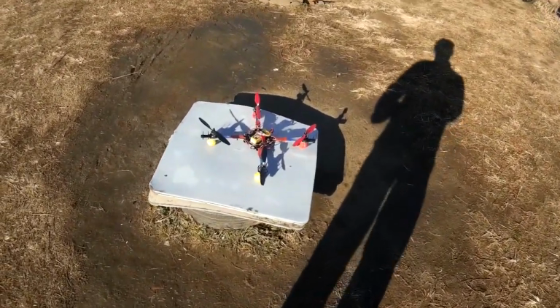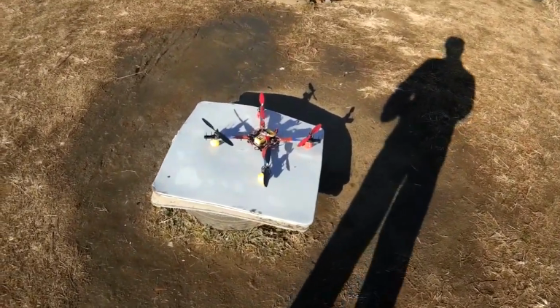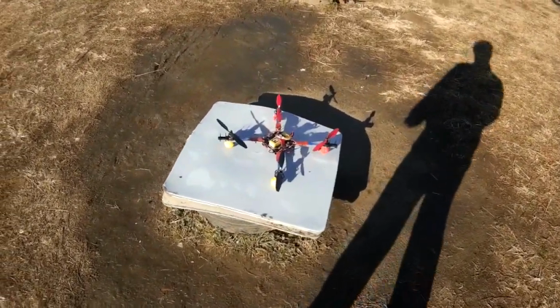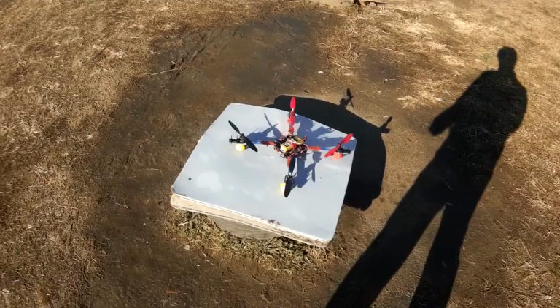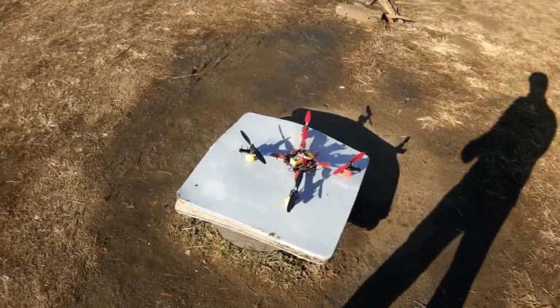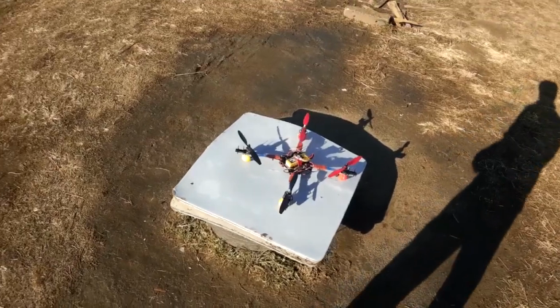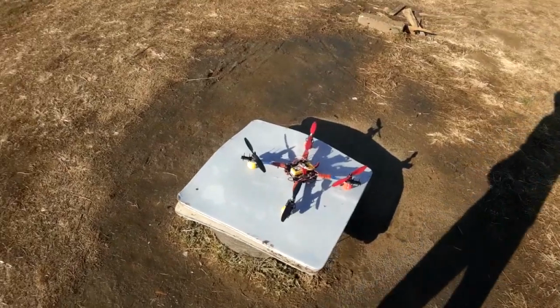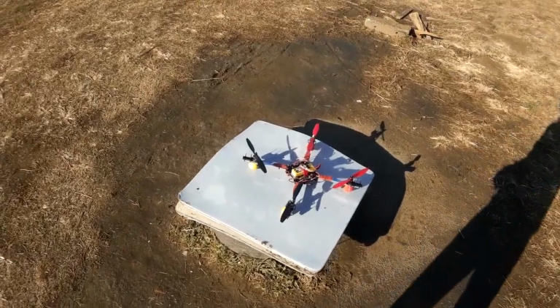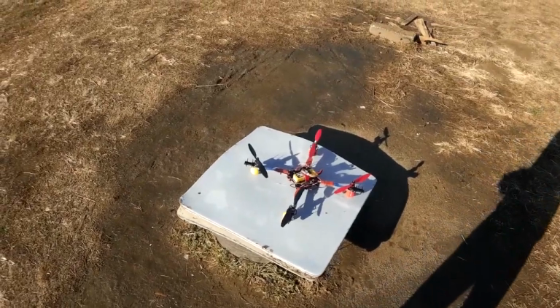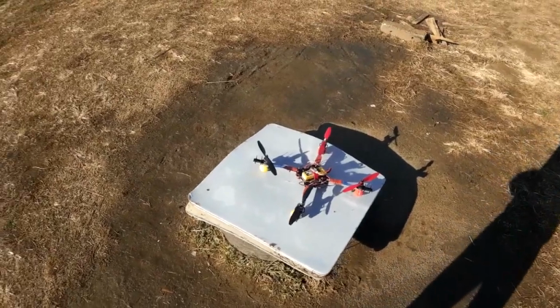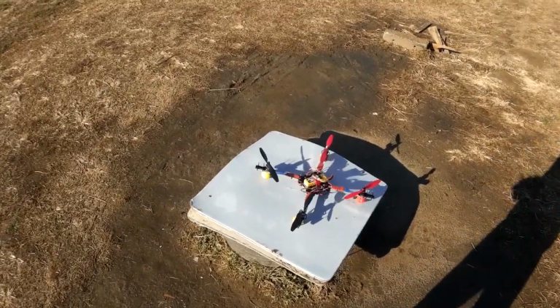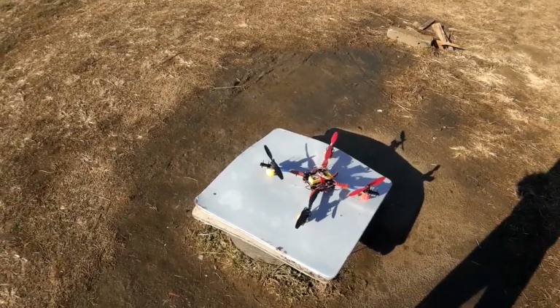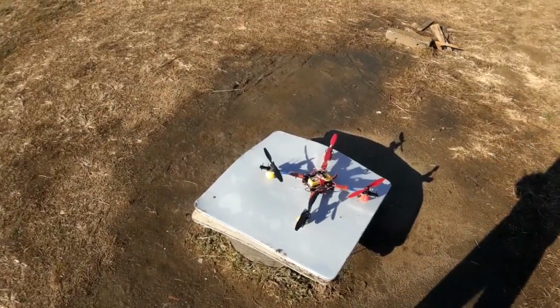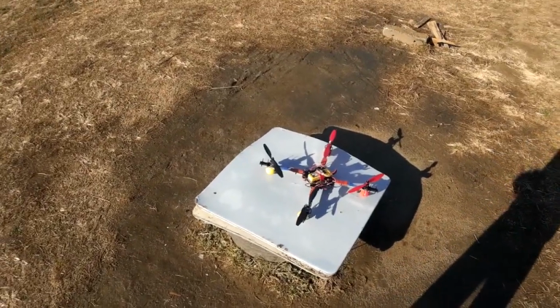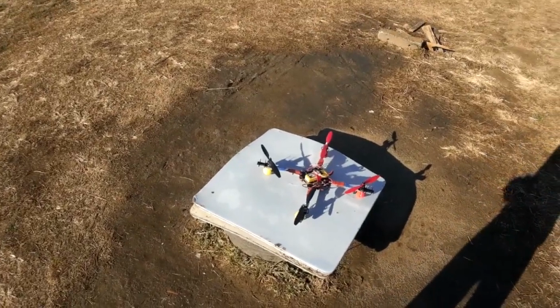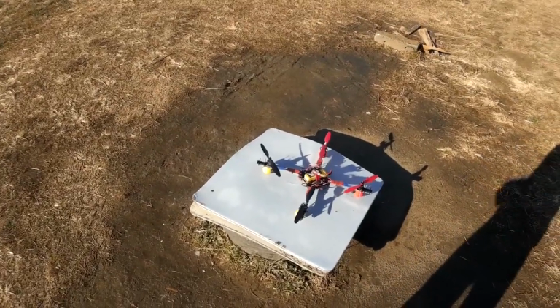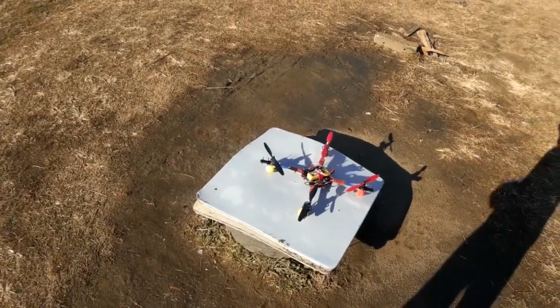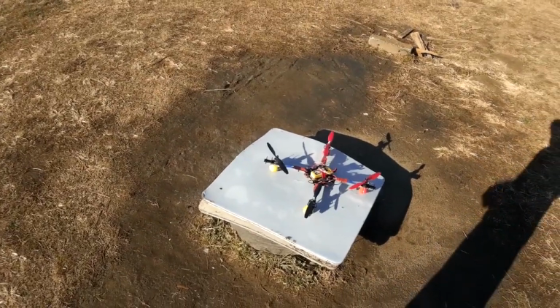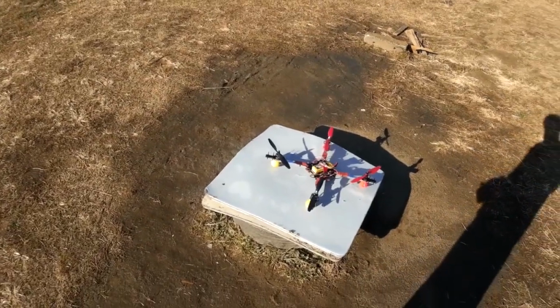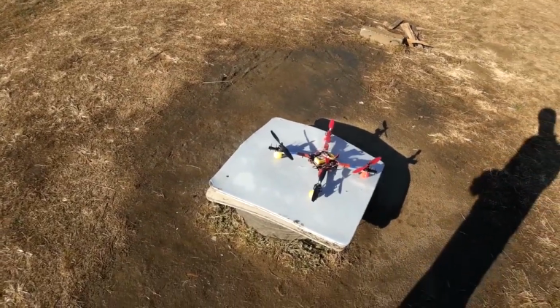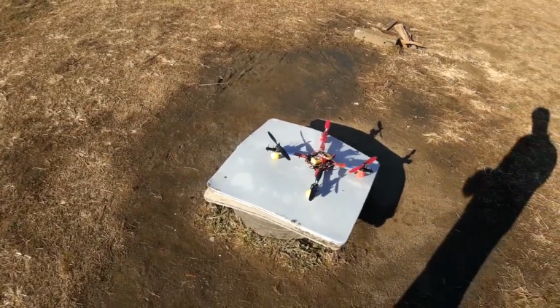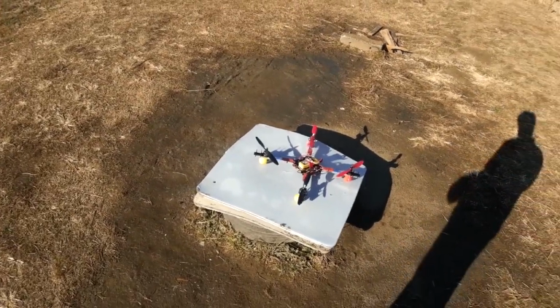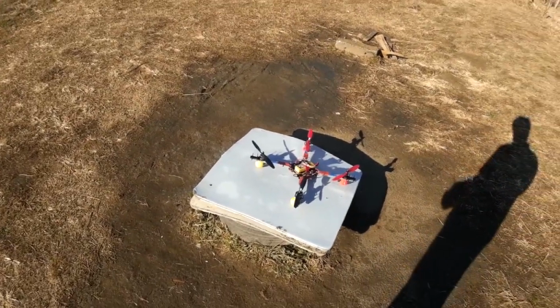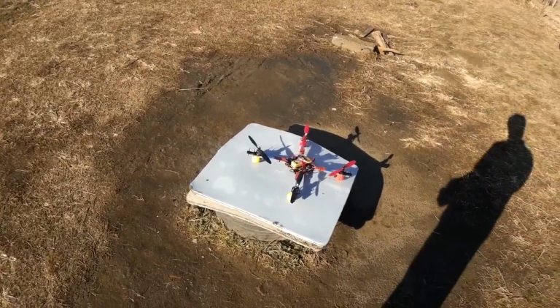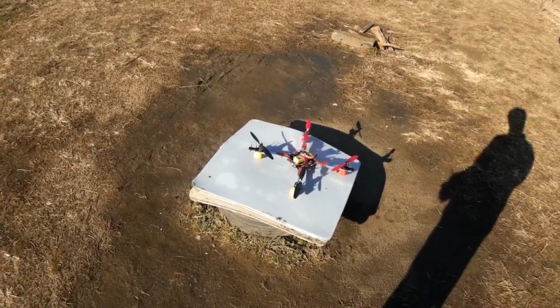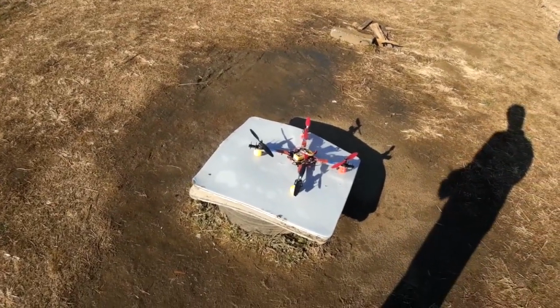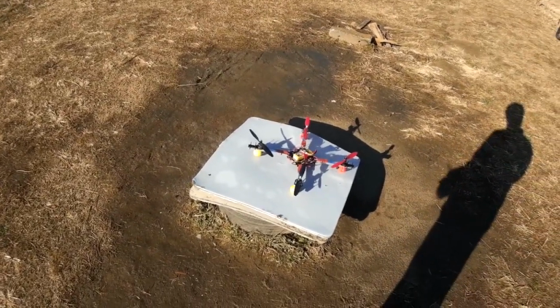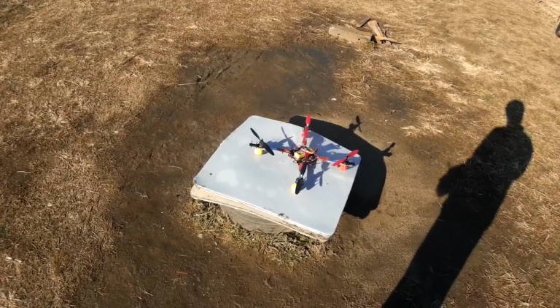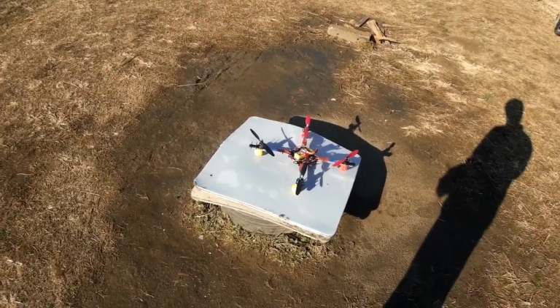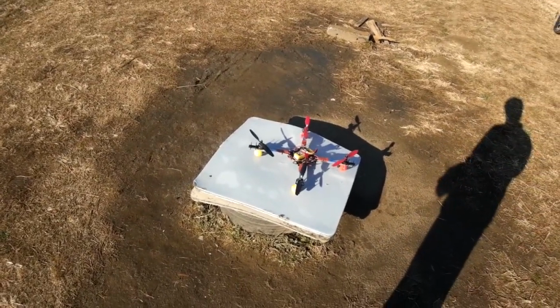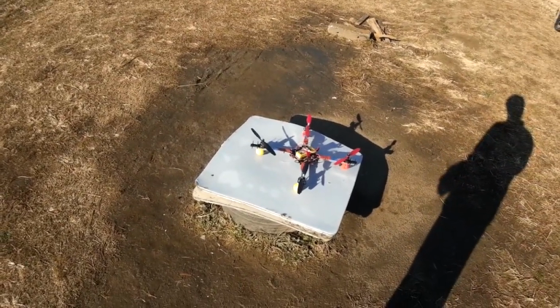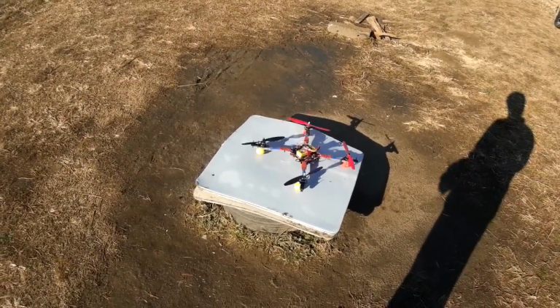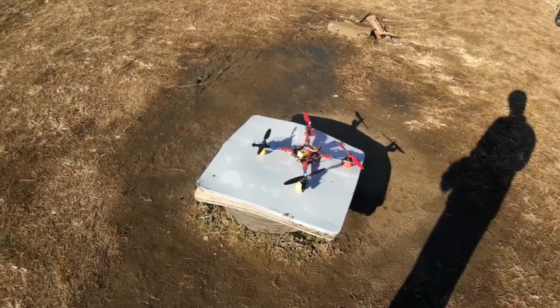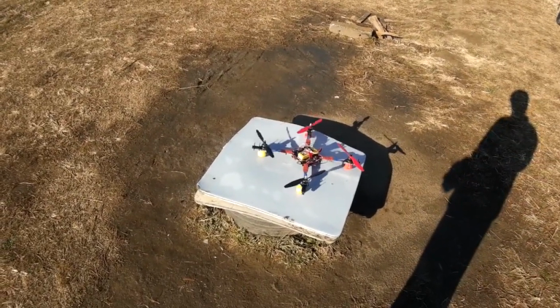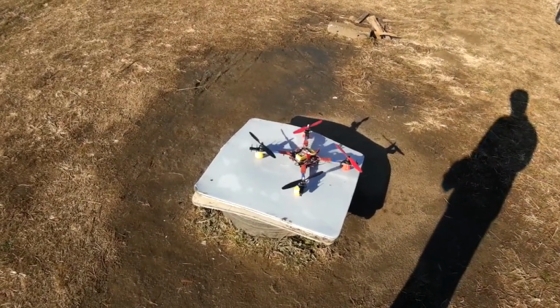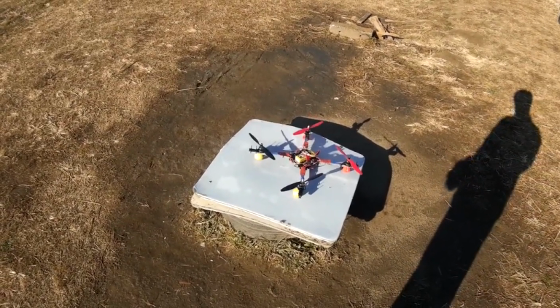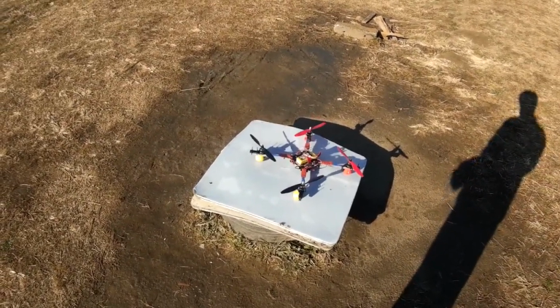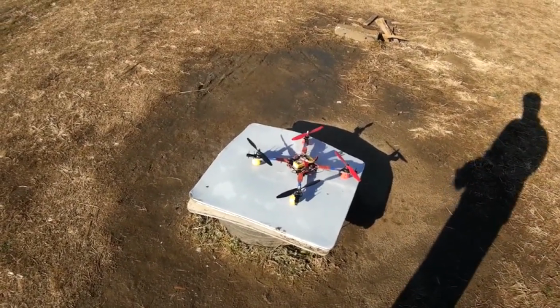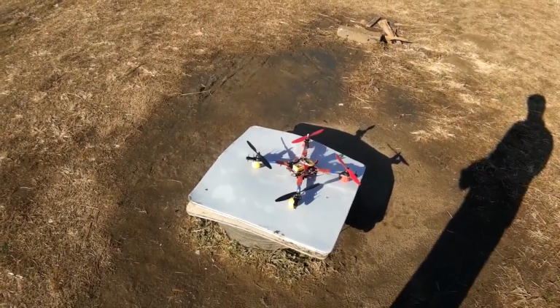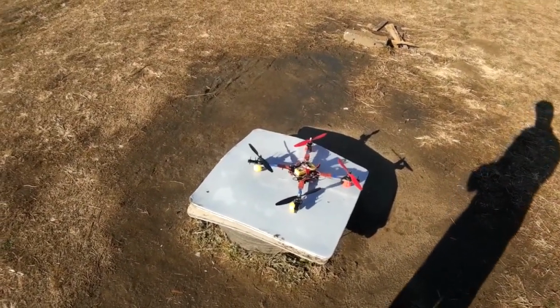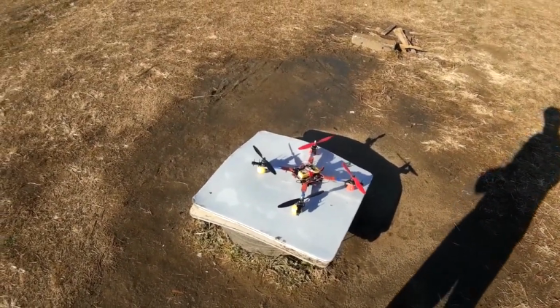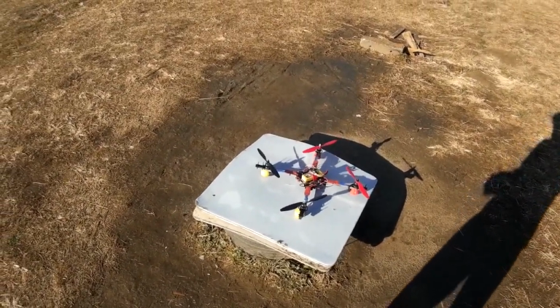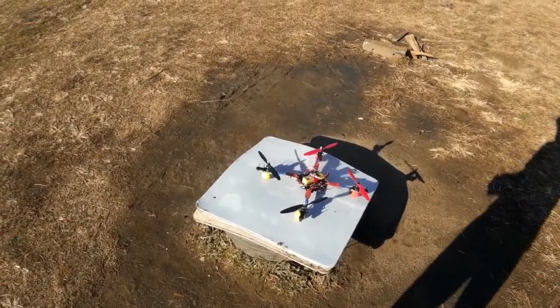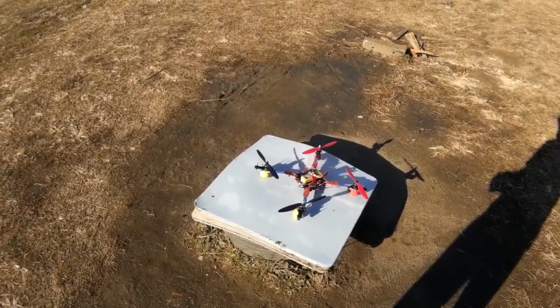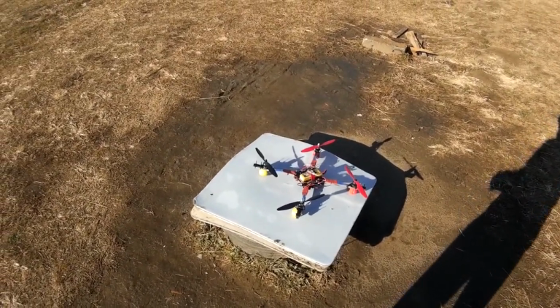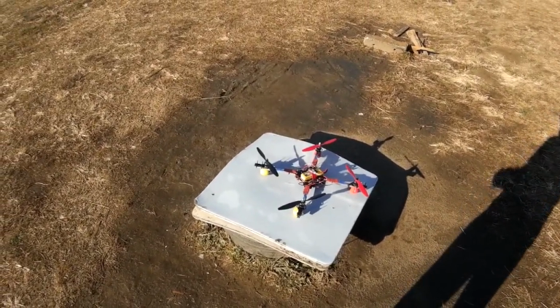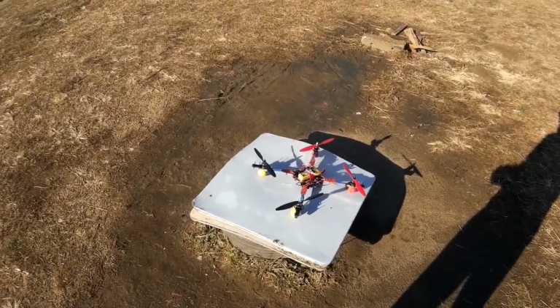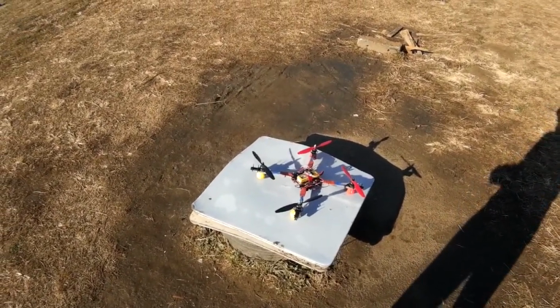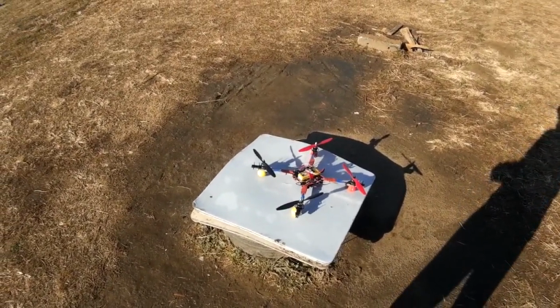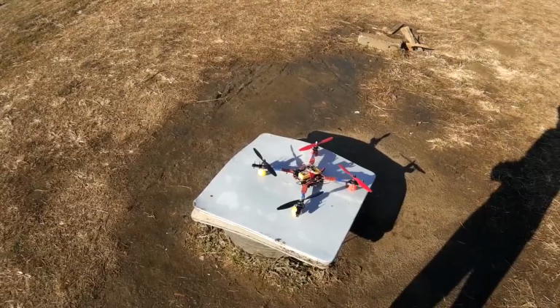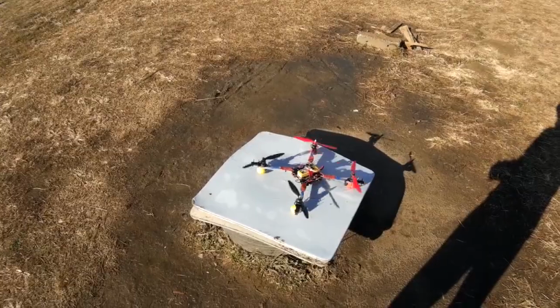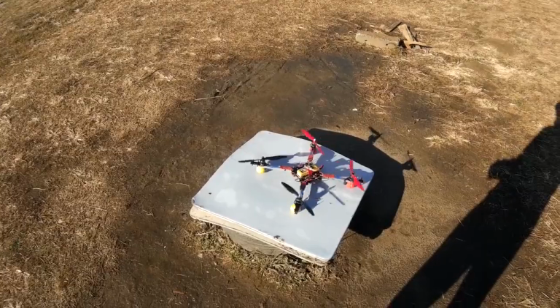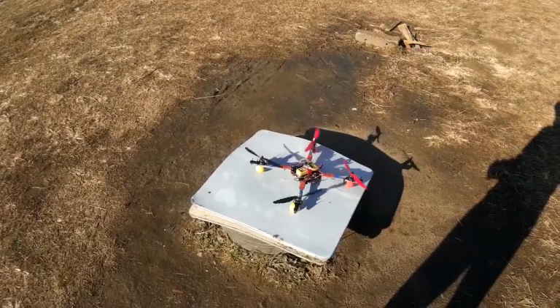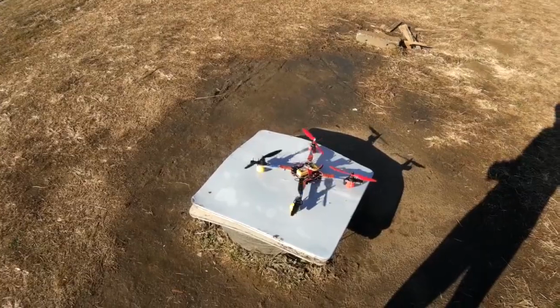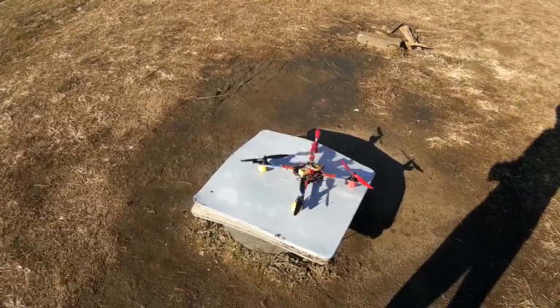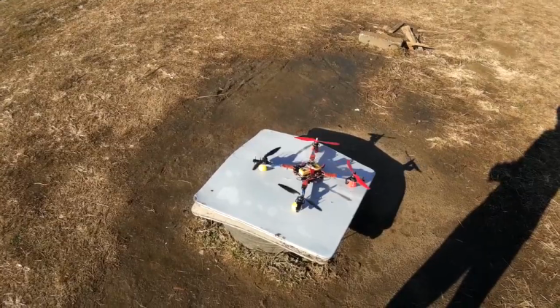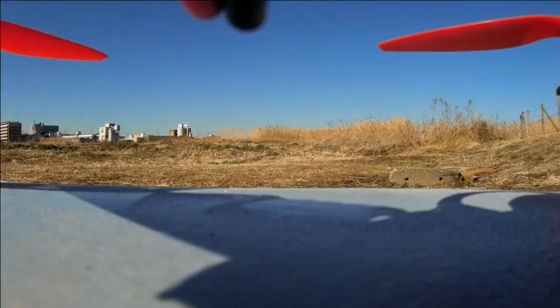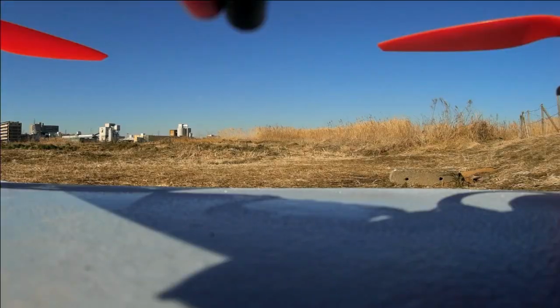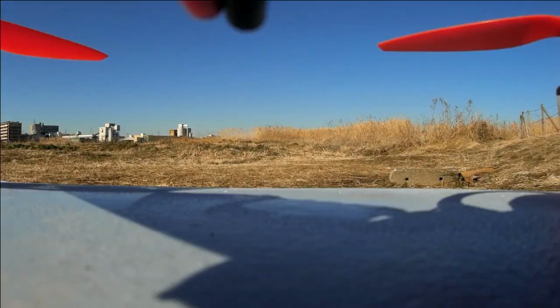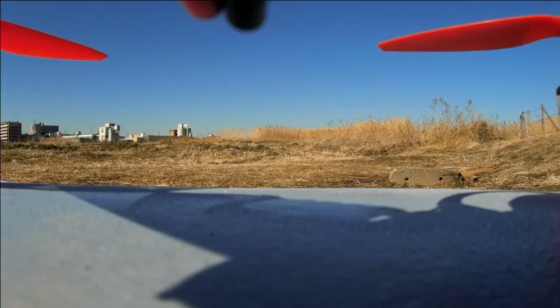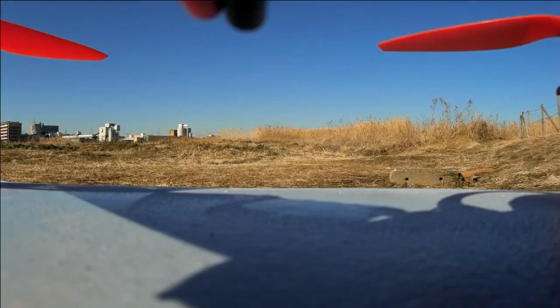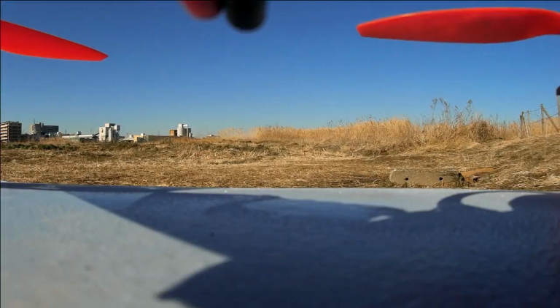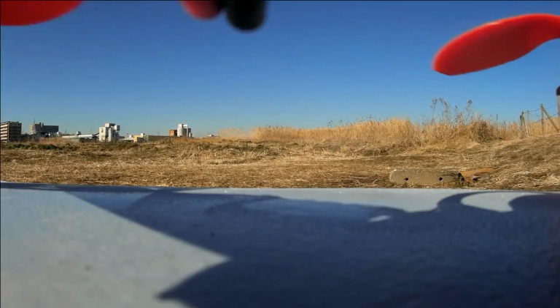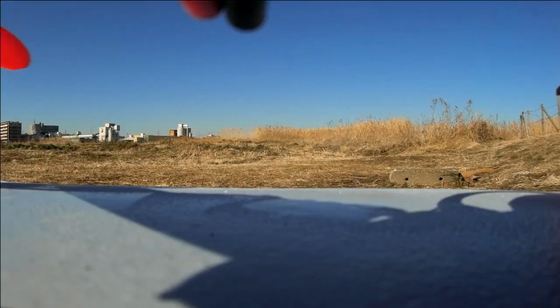Well, so far it feels really good. I think I might just put the Mobius on there straight away.